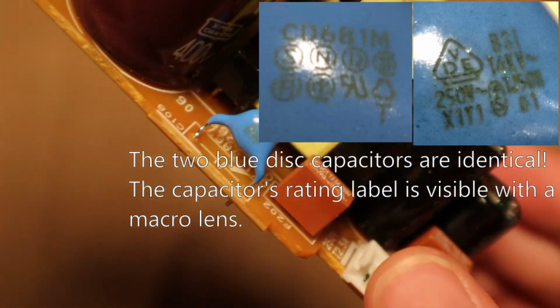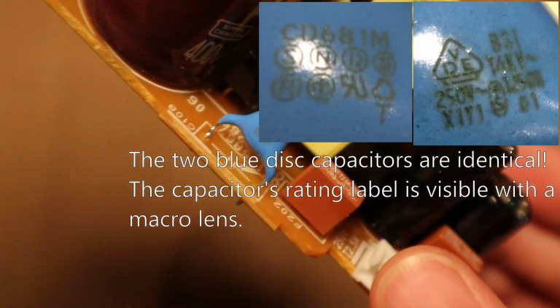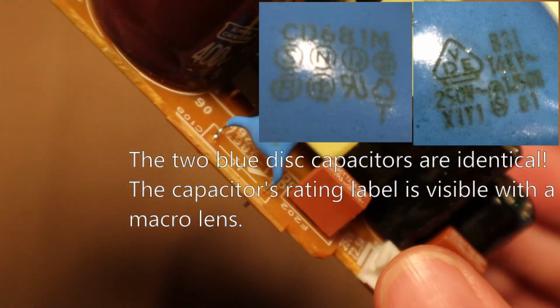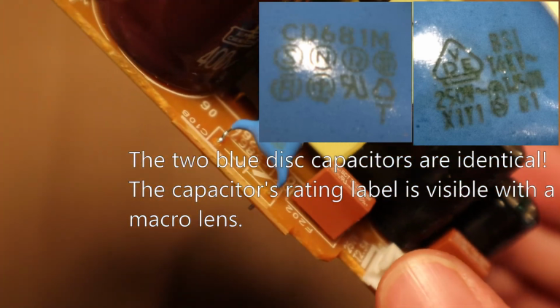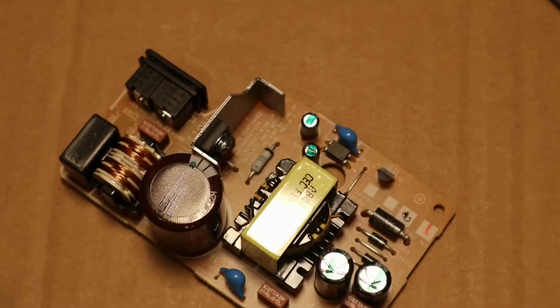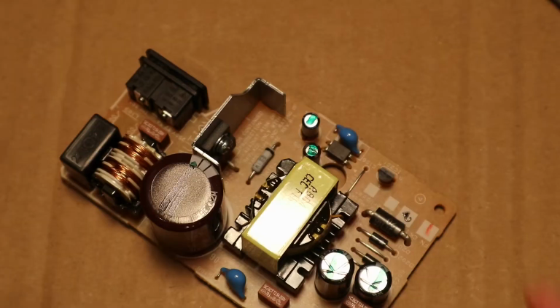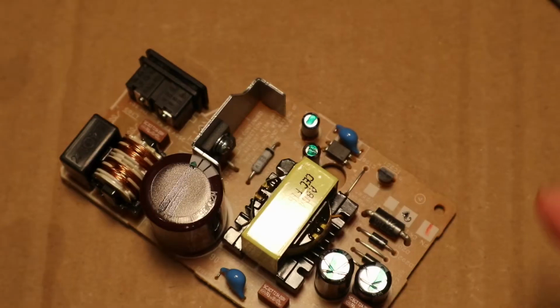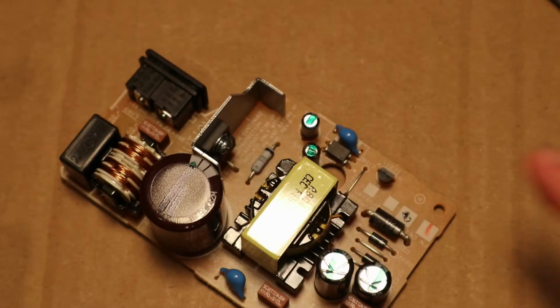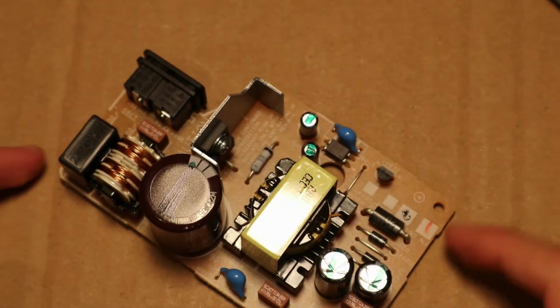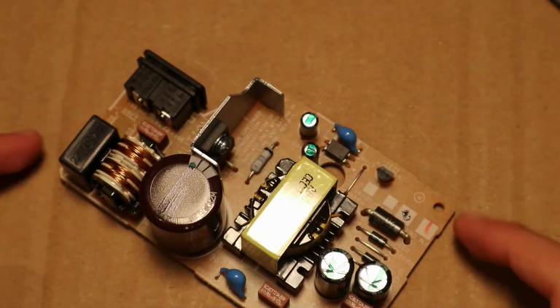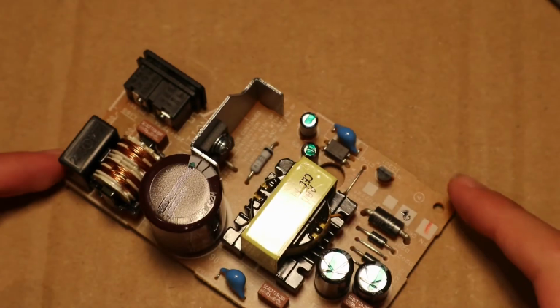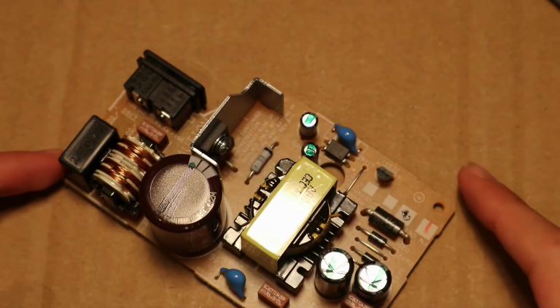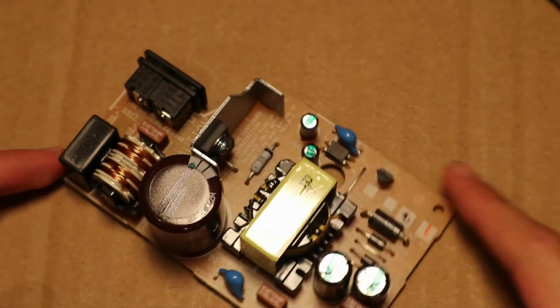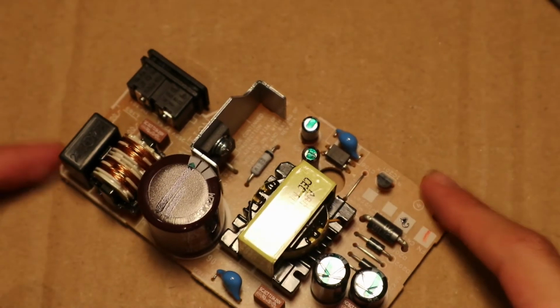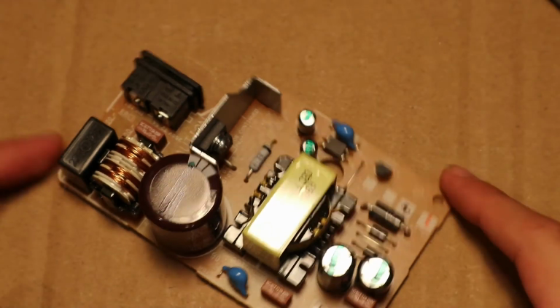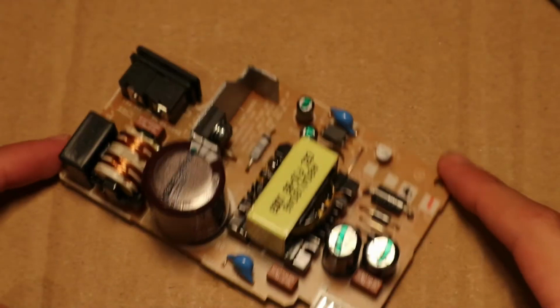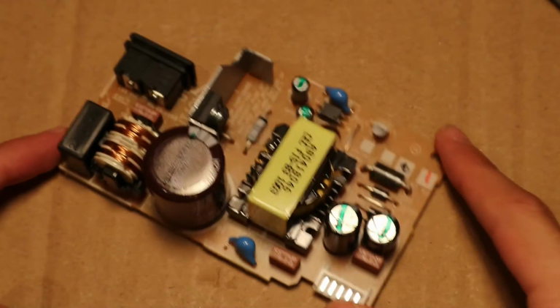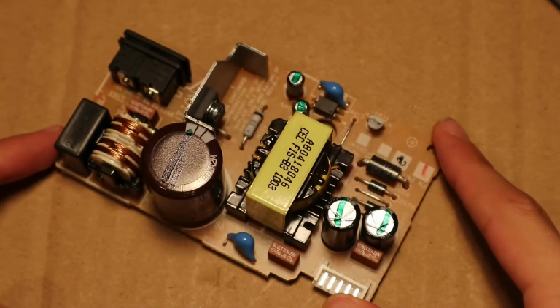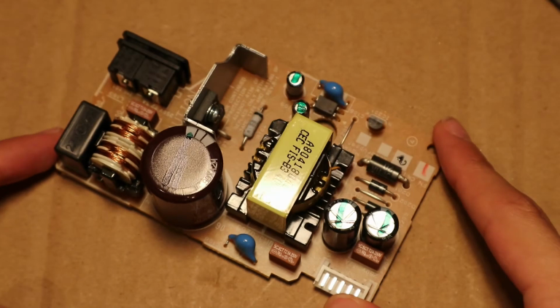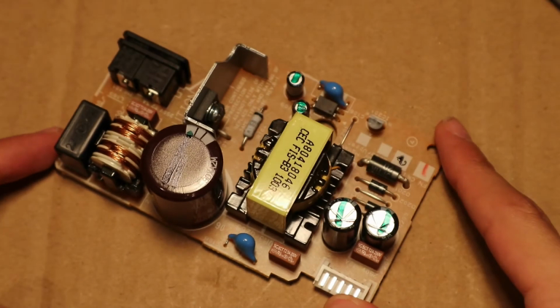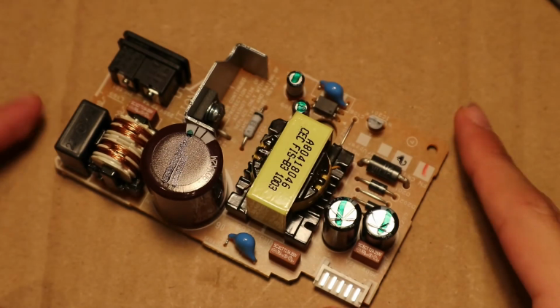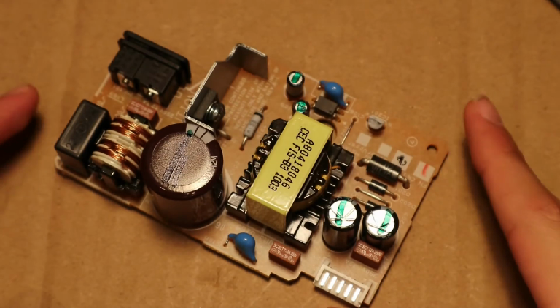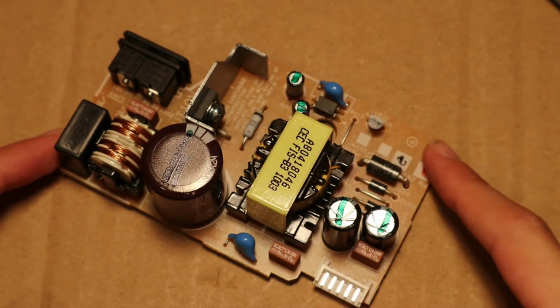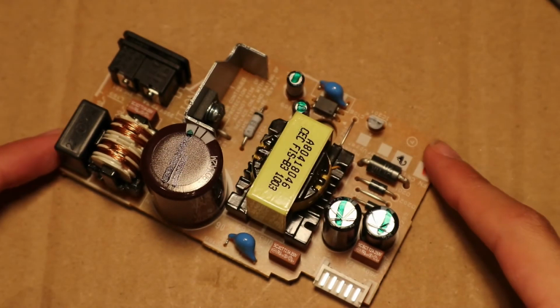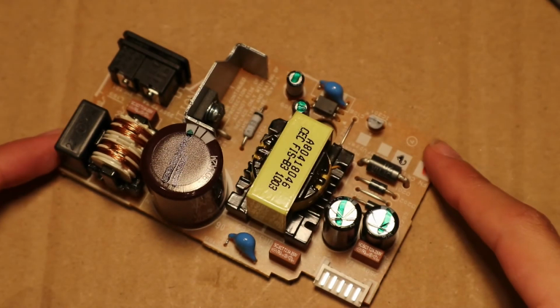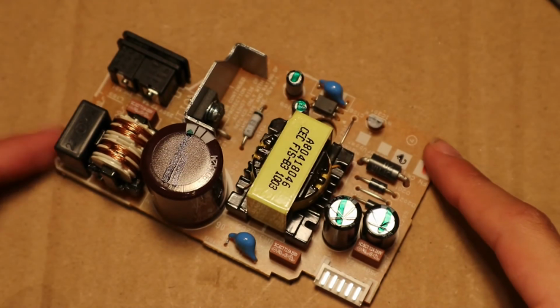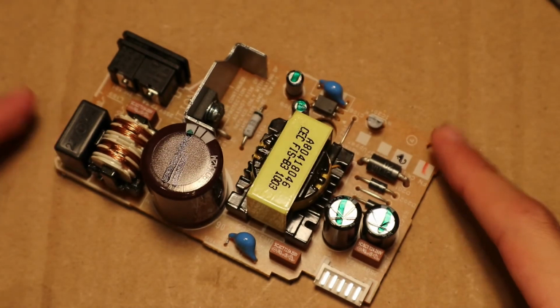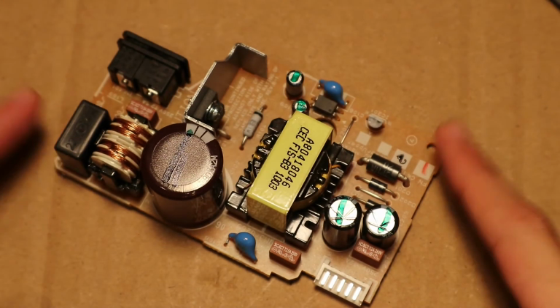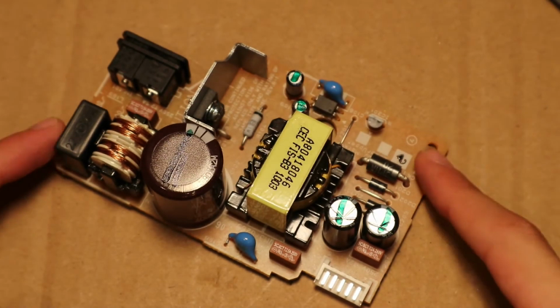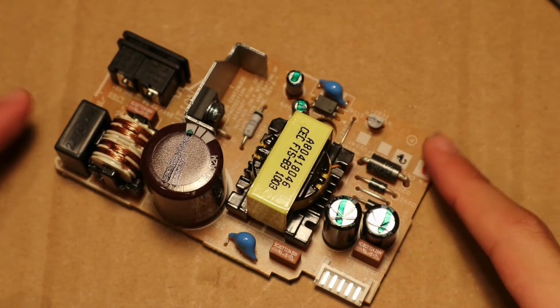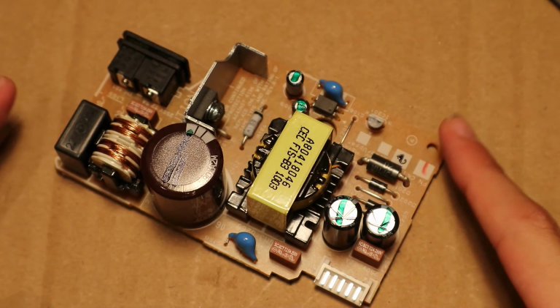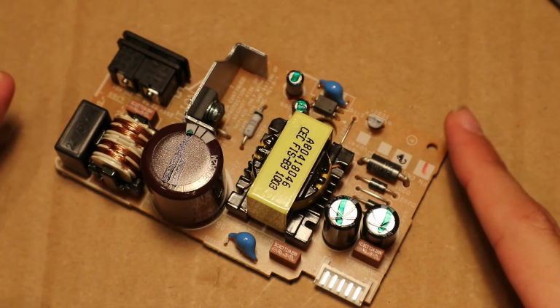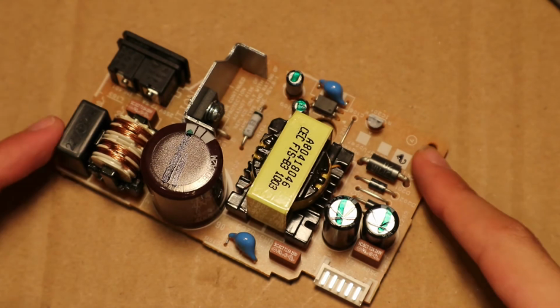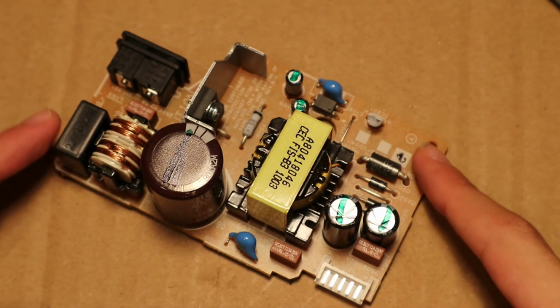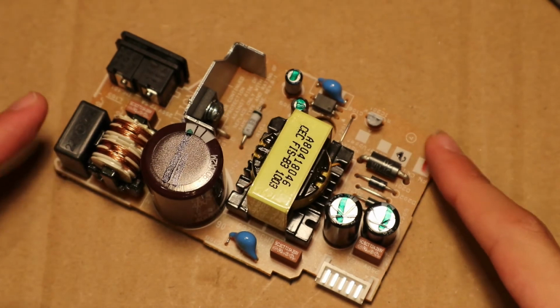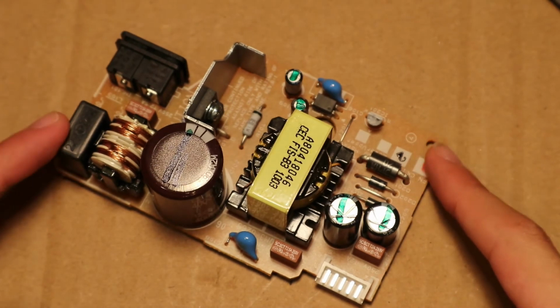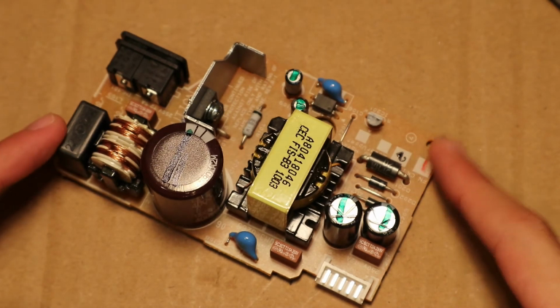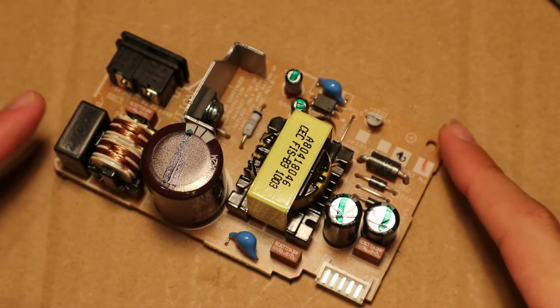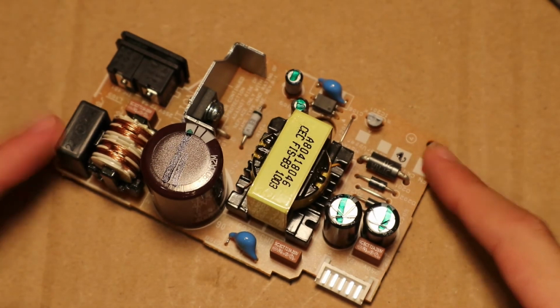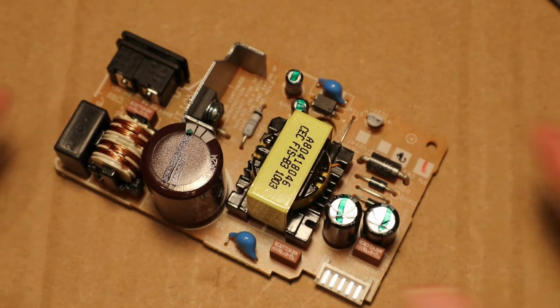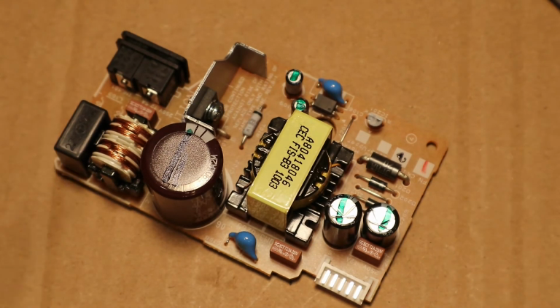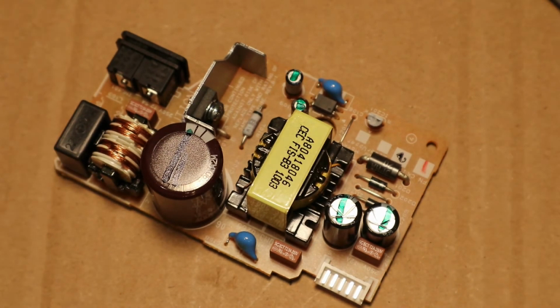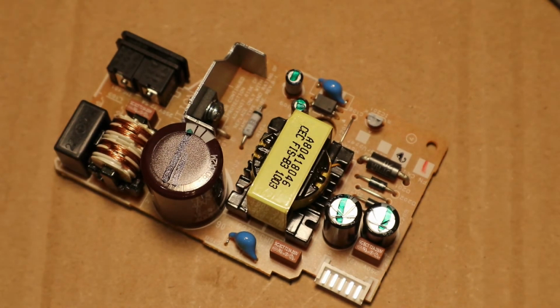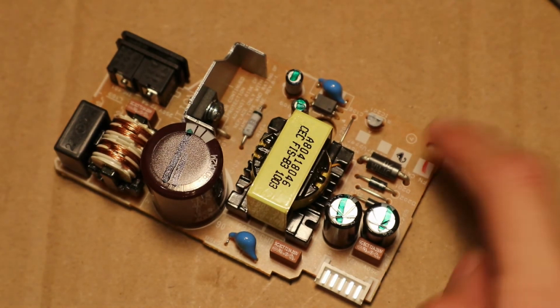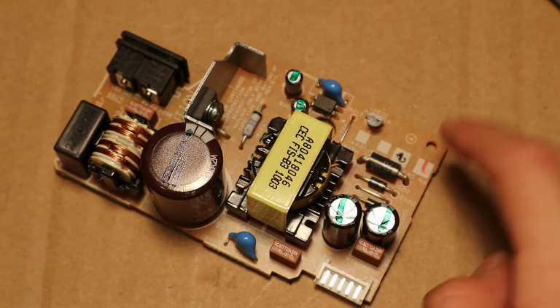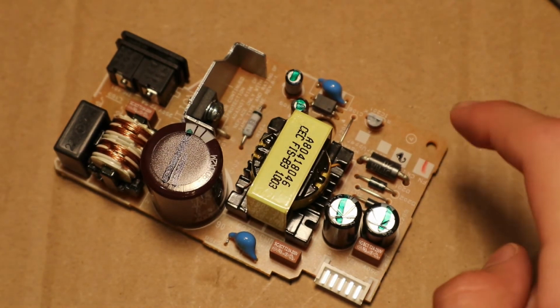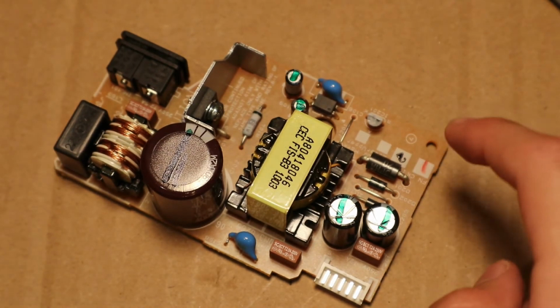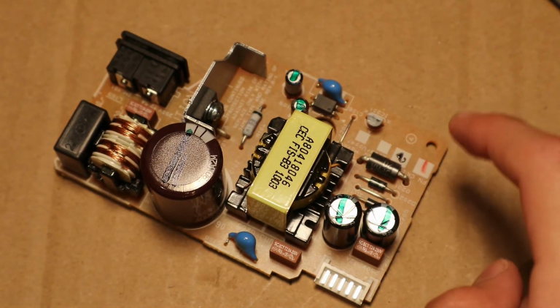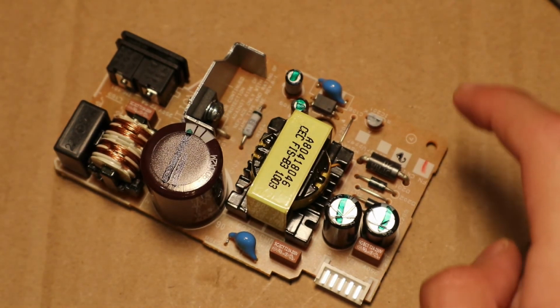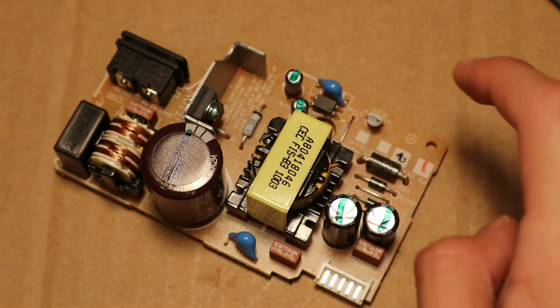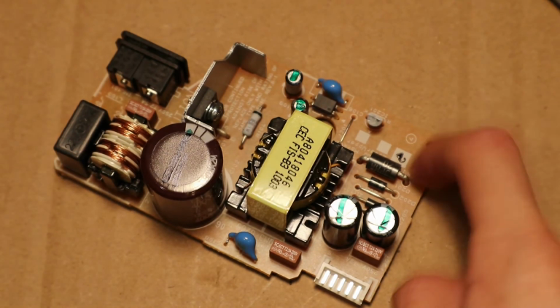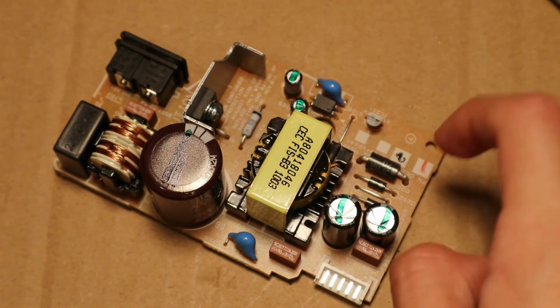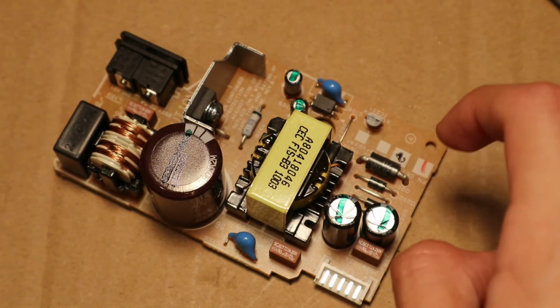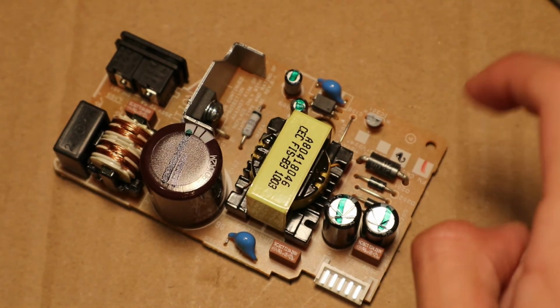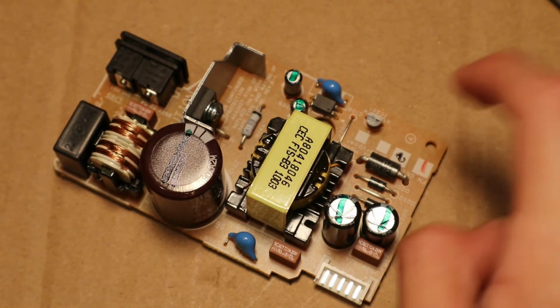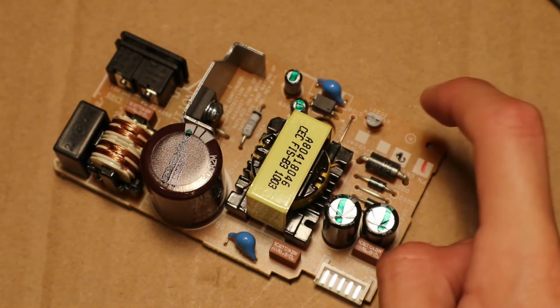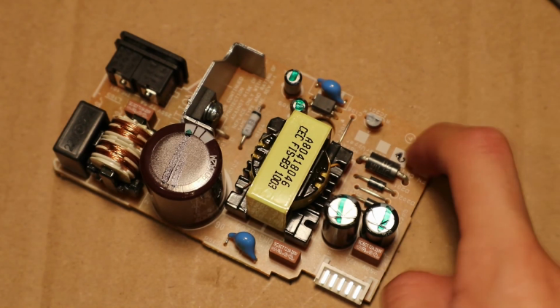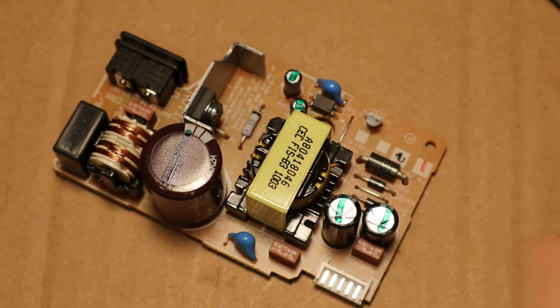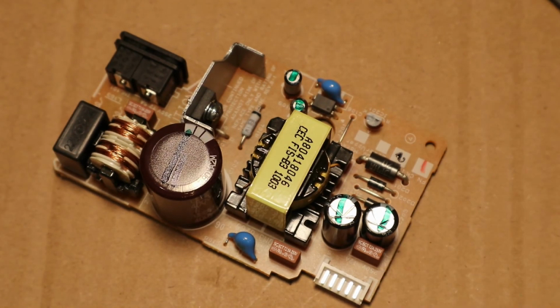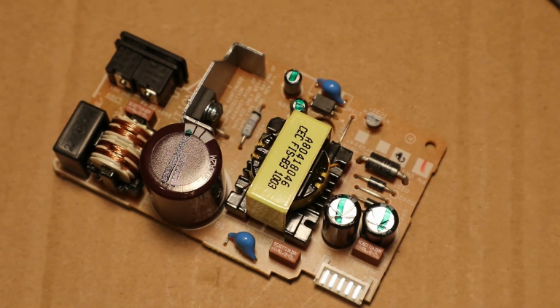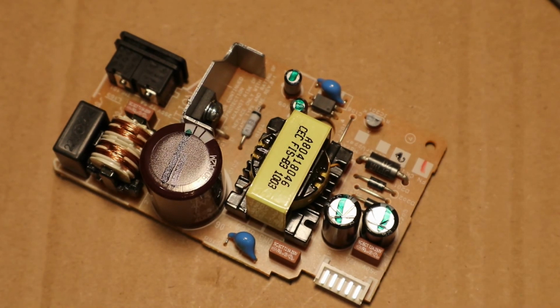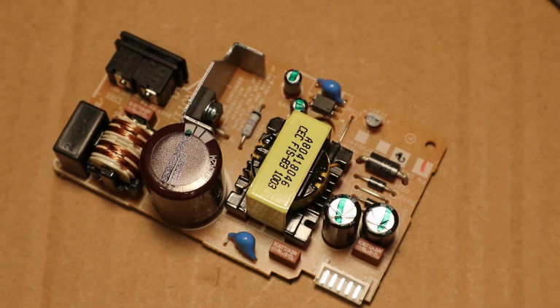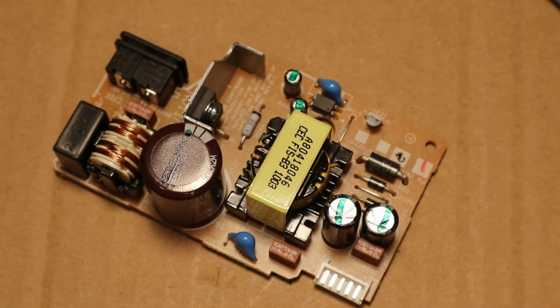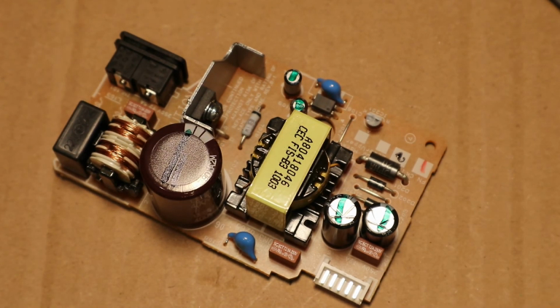So this is what is inside of an old printer power supply. Make sure to subscribe to see more videos.